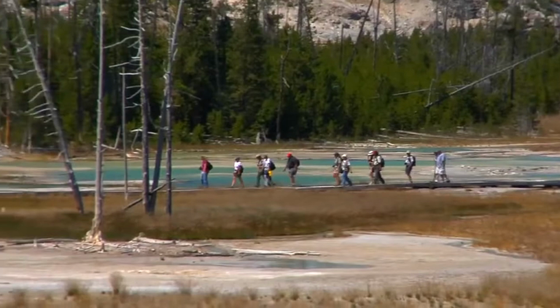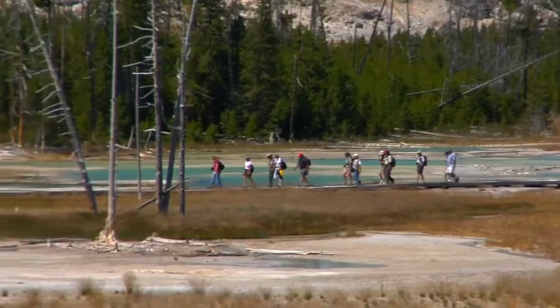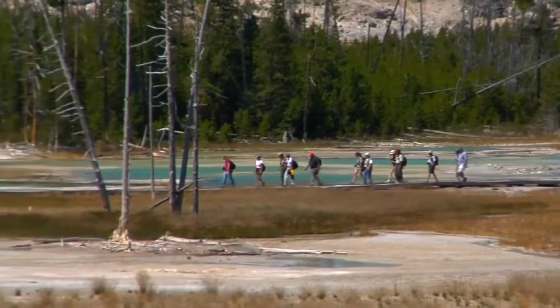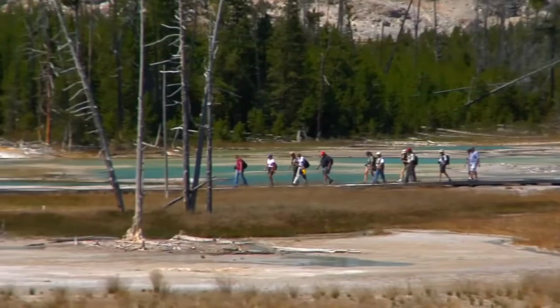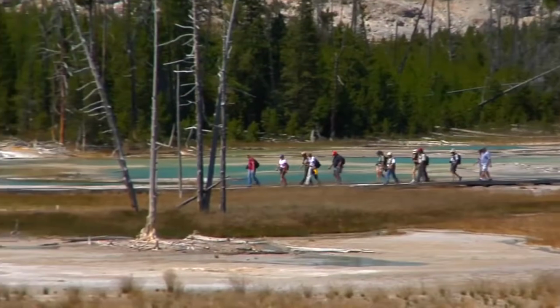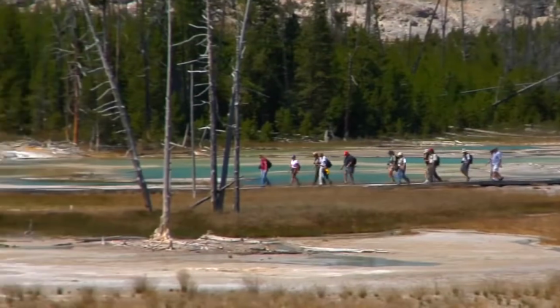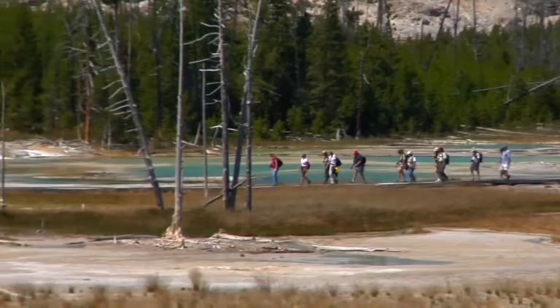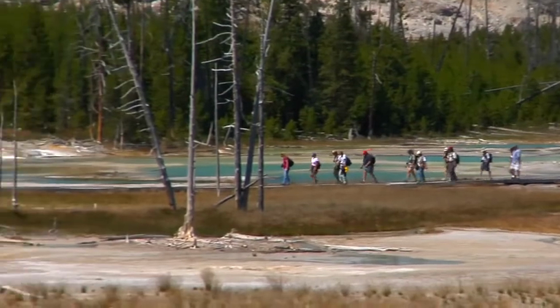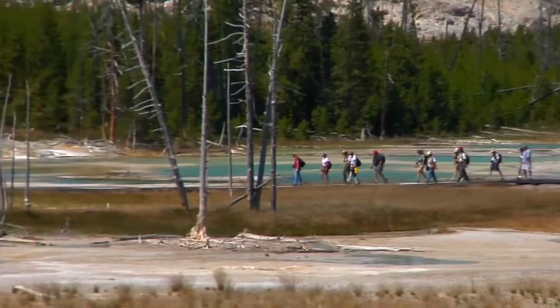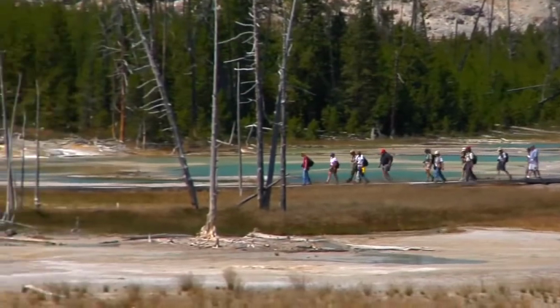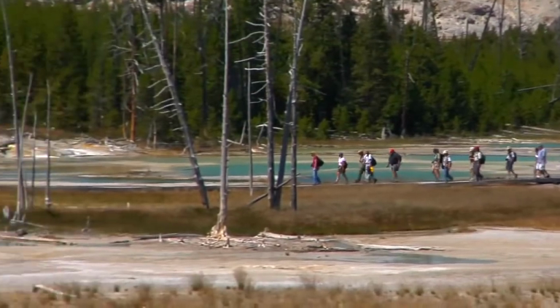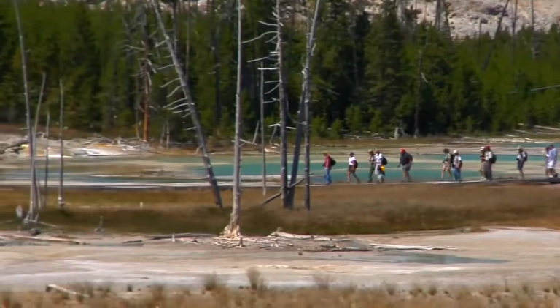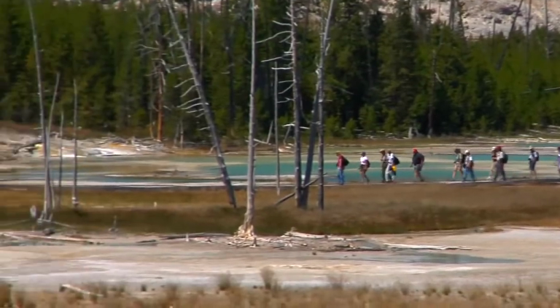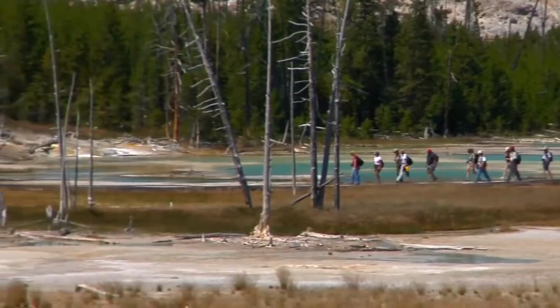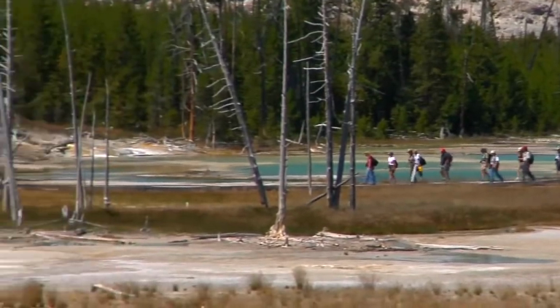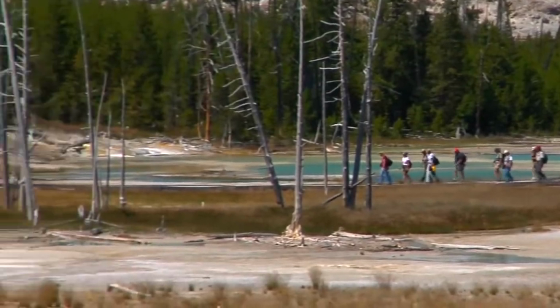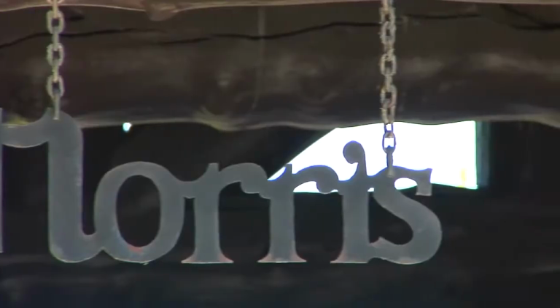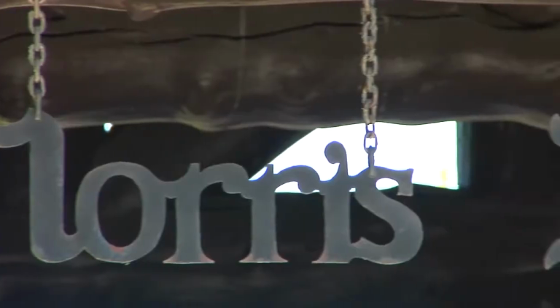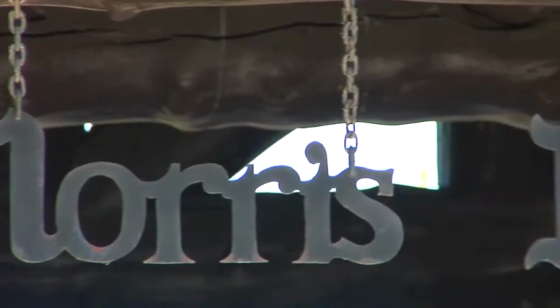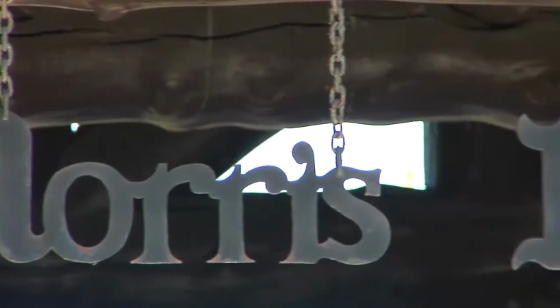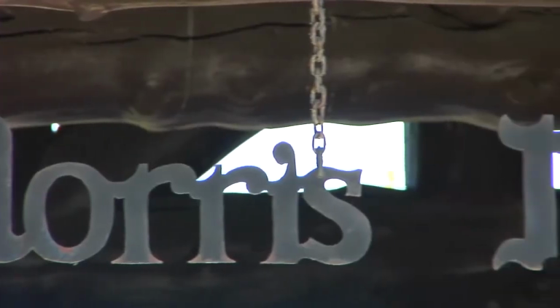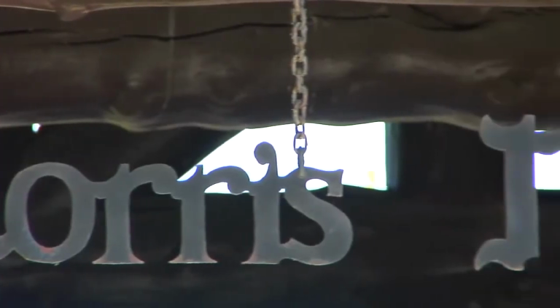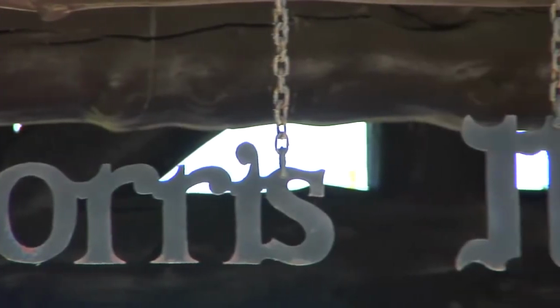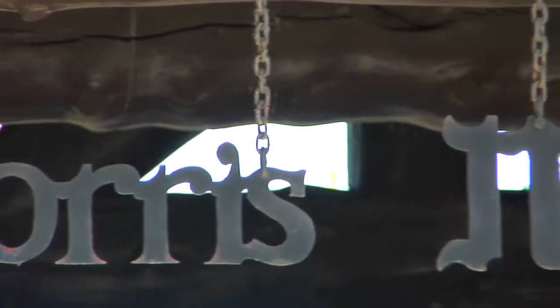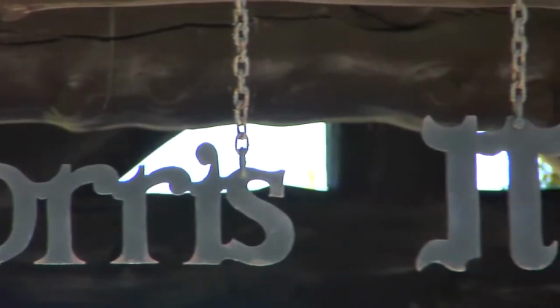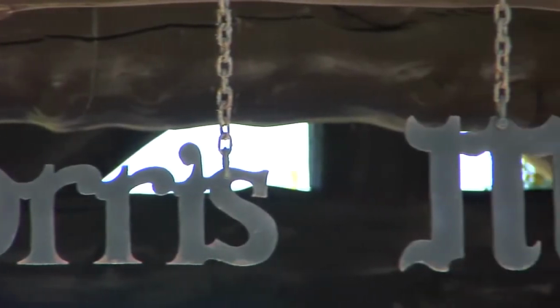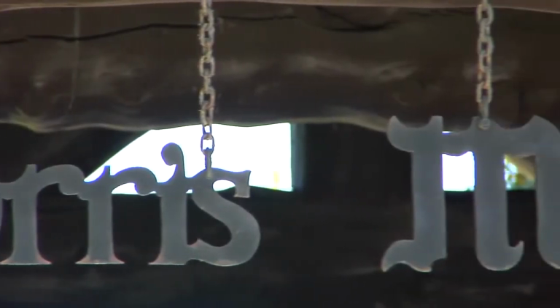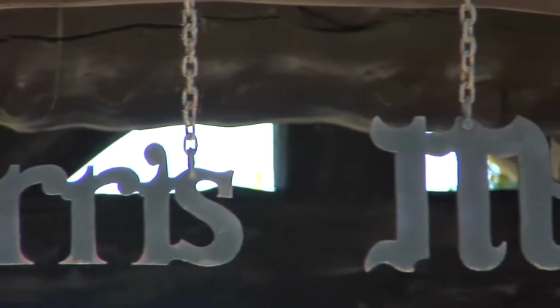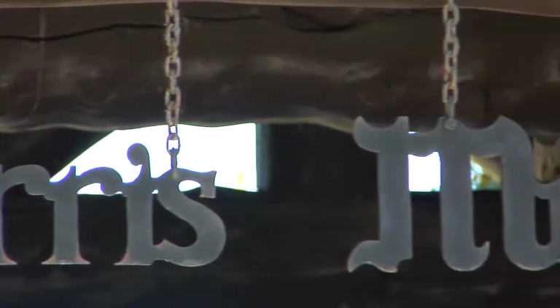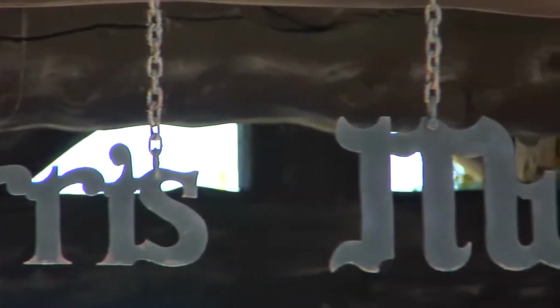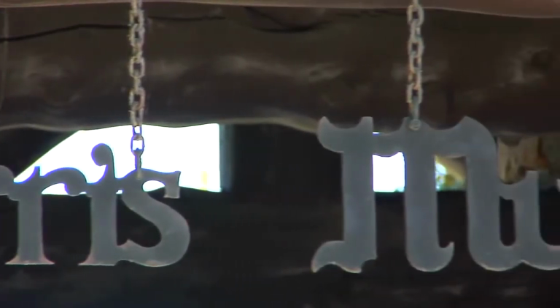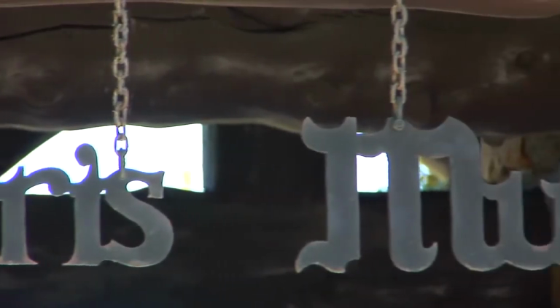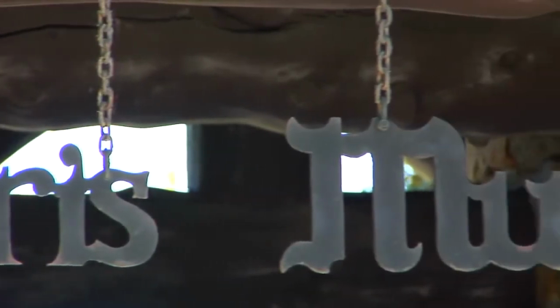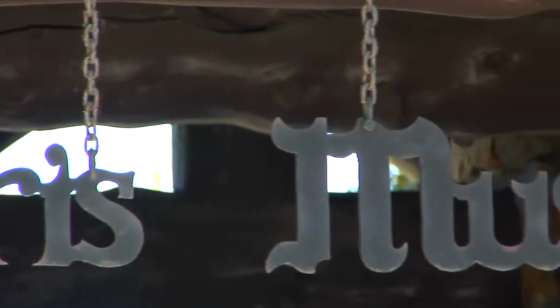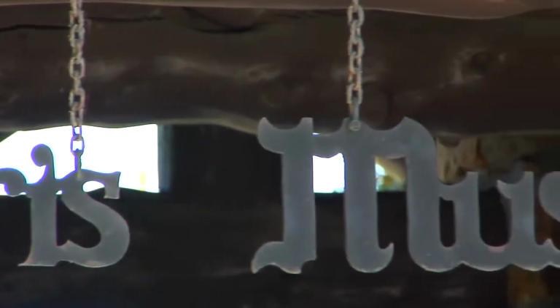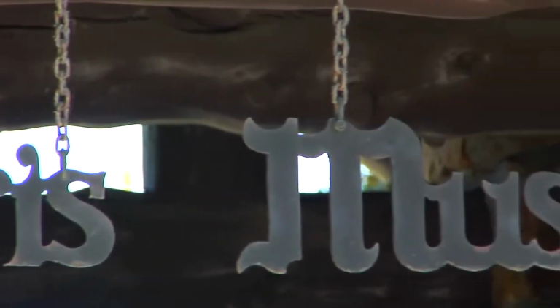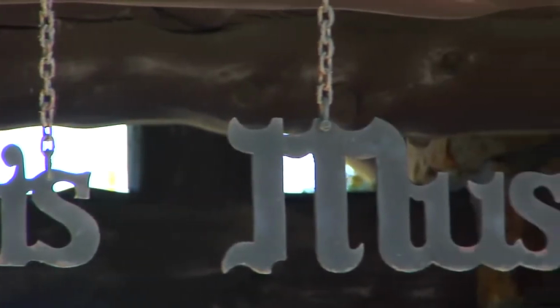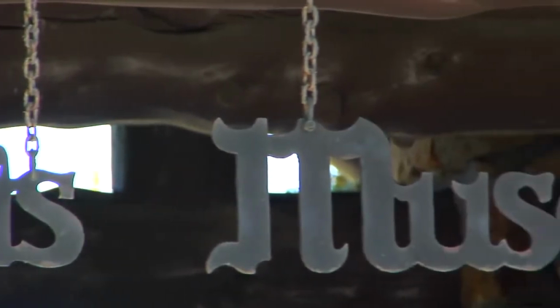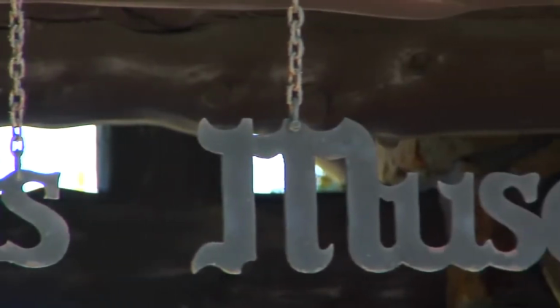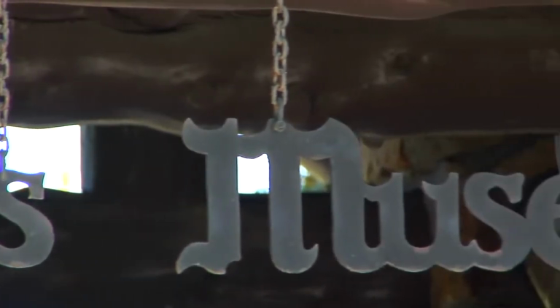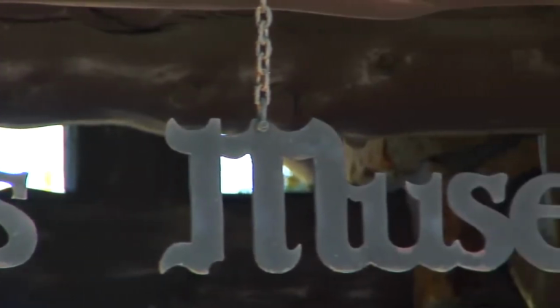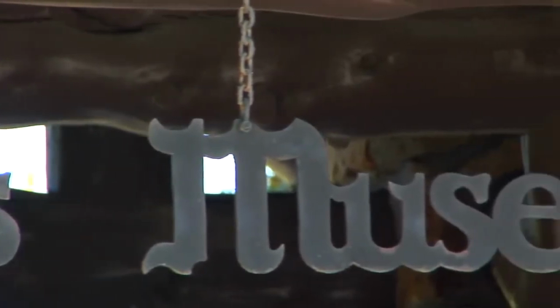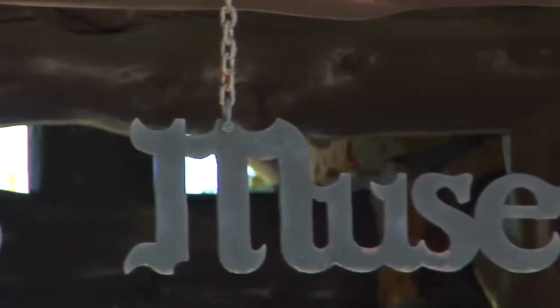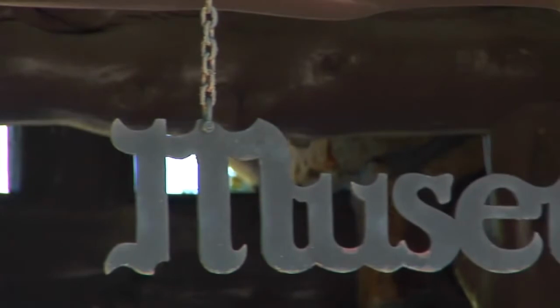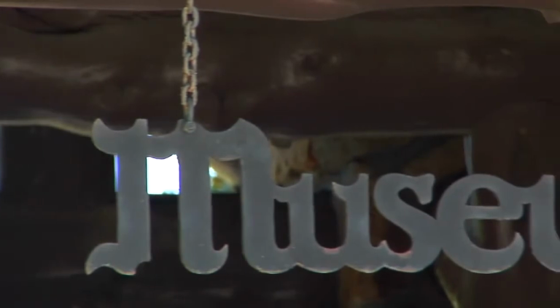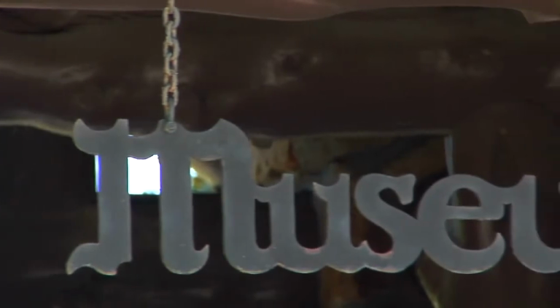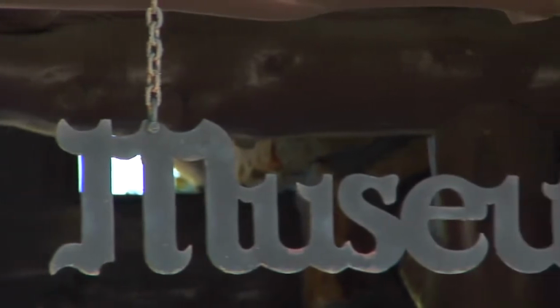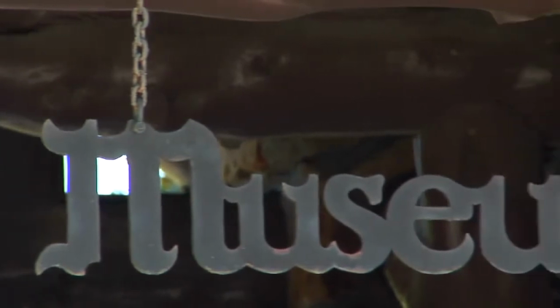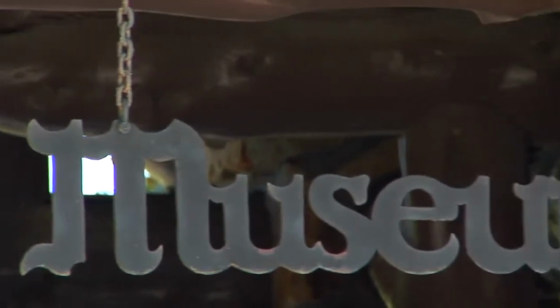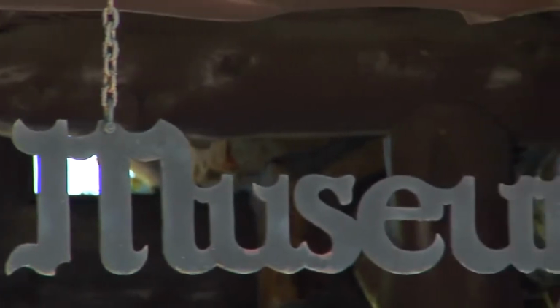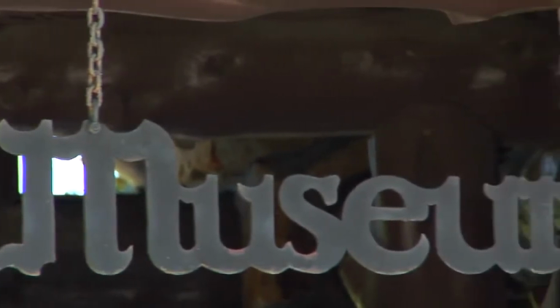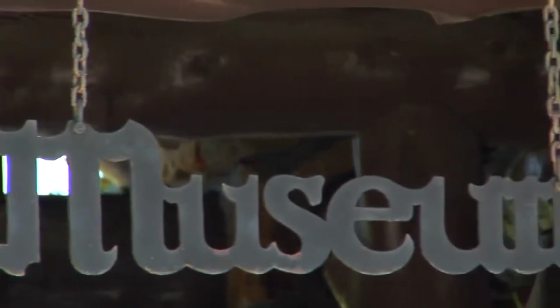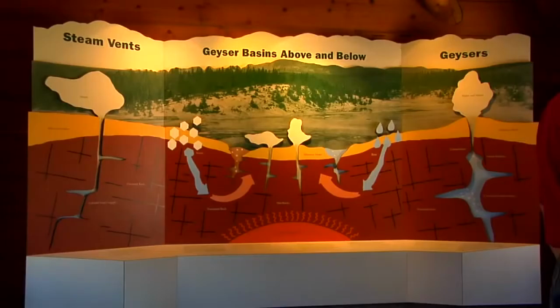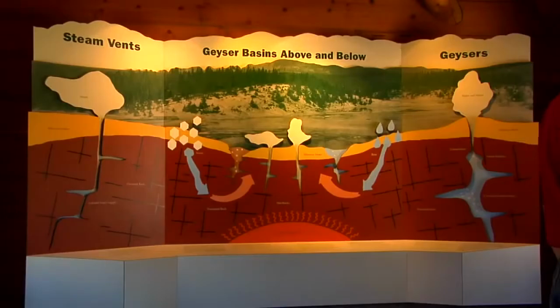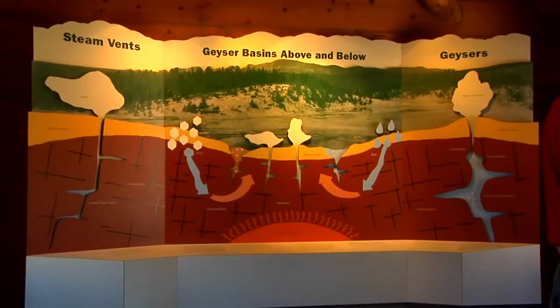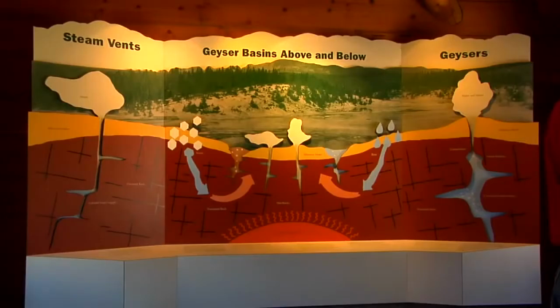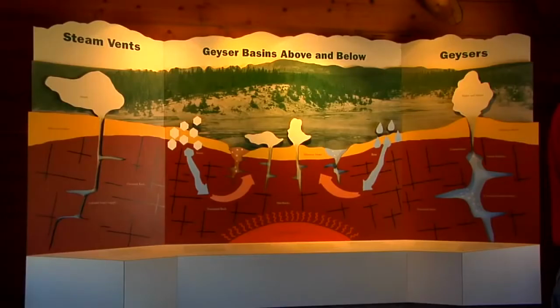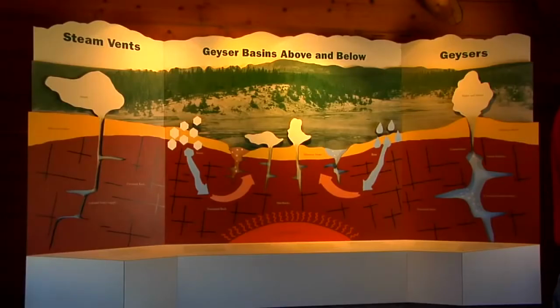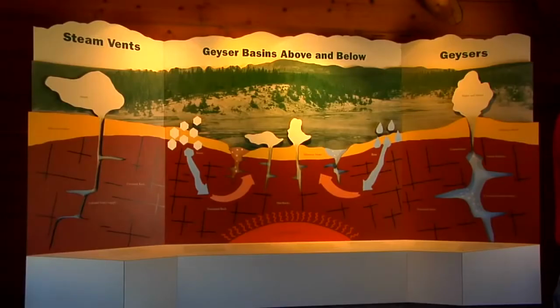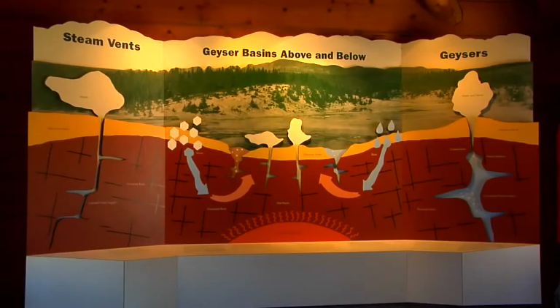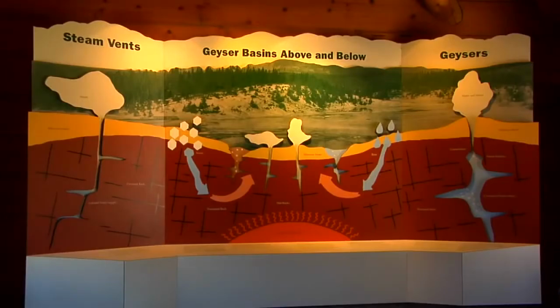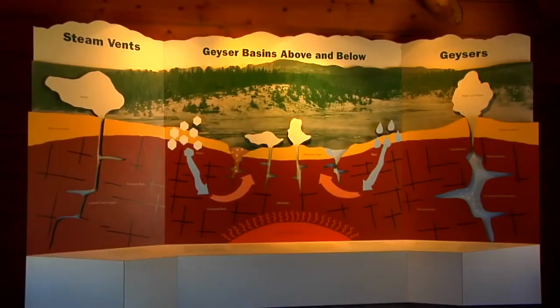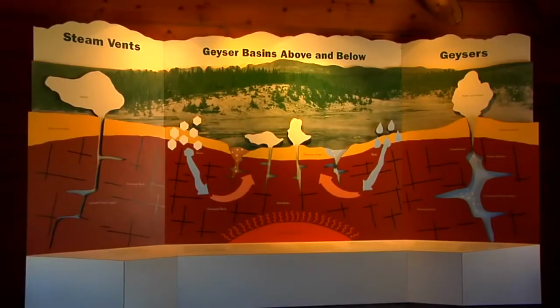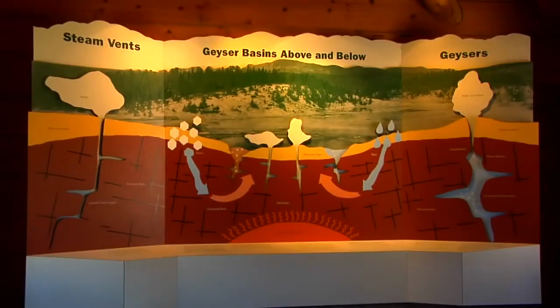Serving as a key information center for Norris' many attractions, the Norris Museum is a beneficial introduction to your explorations.